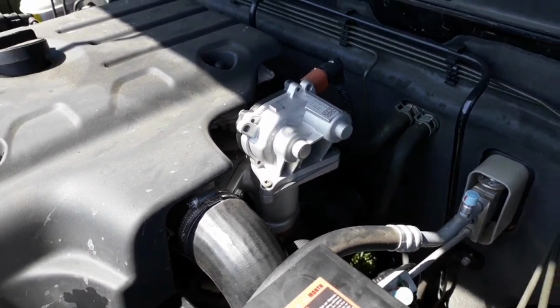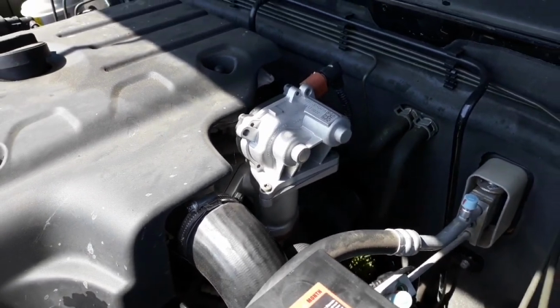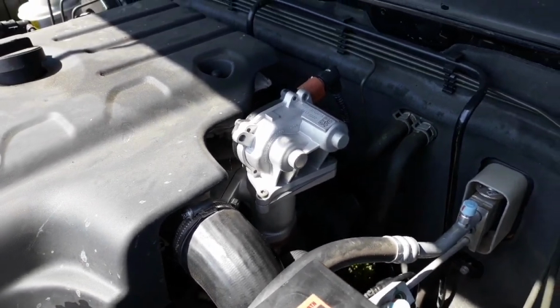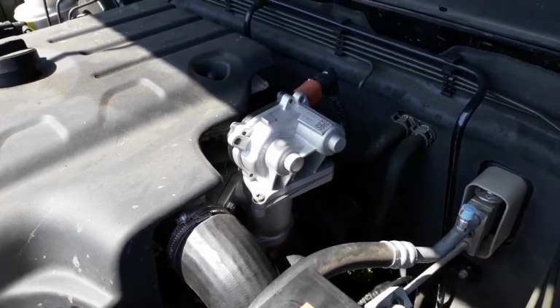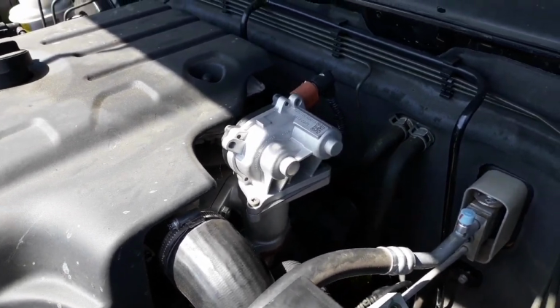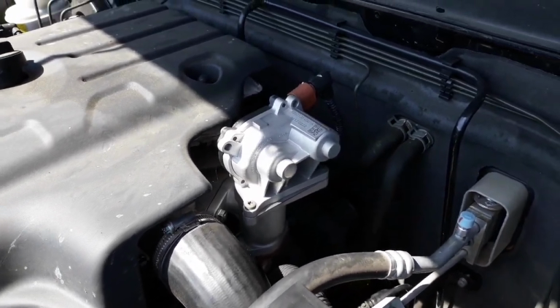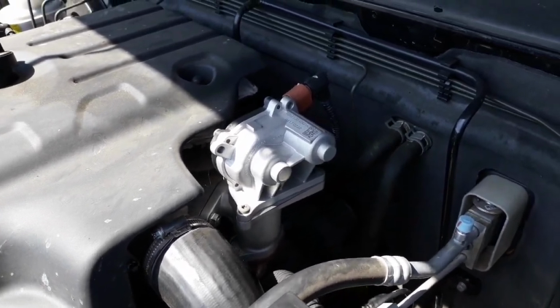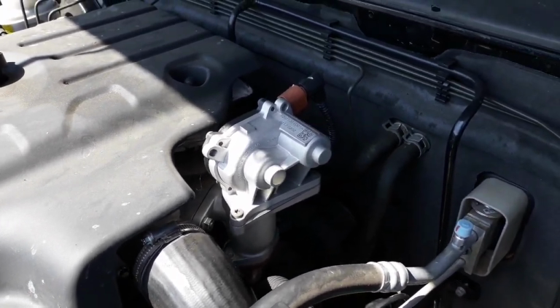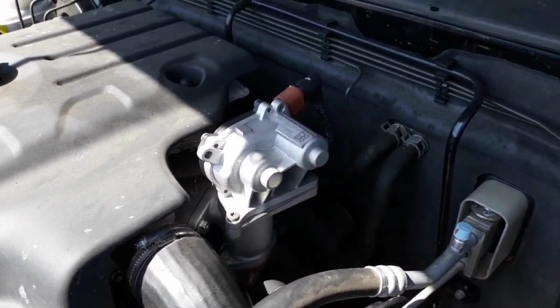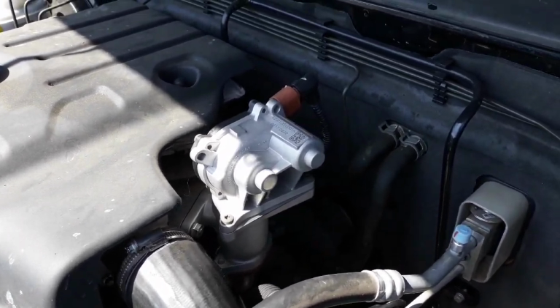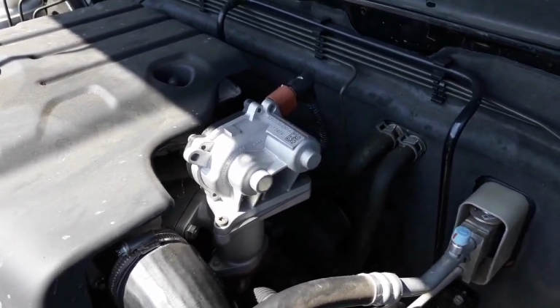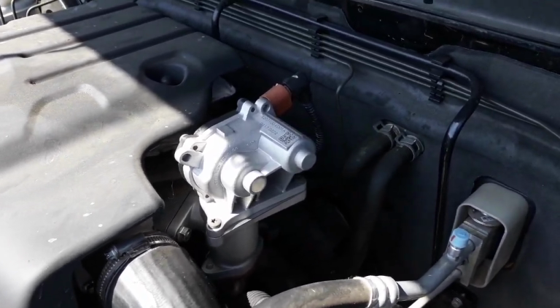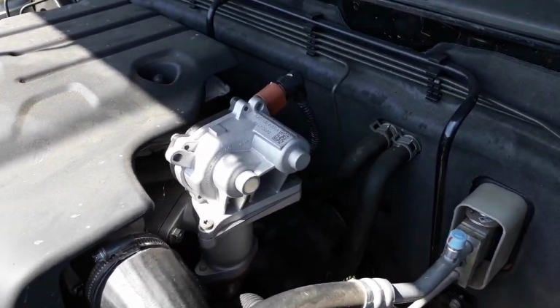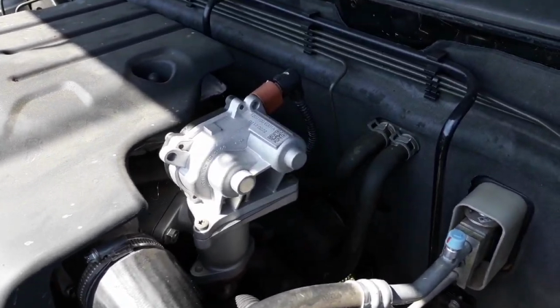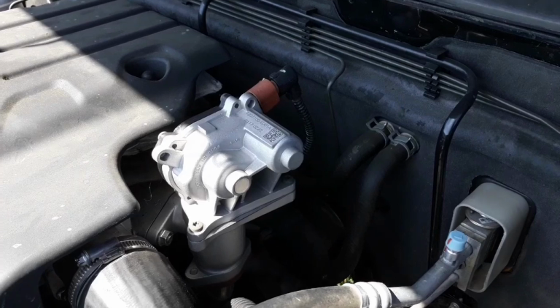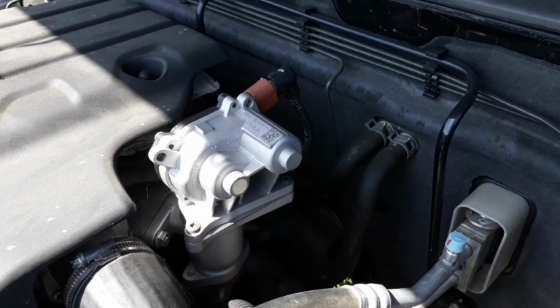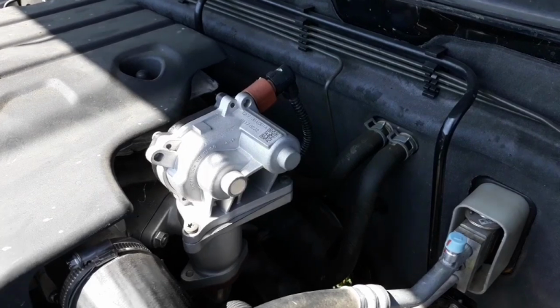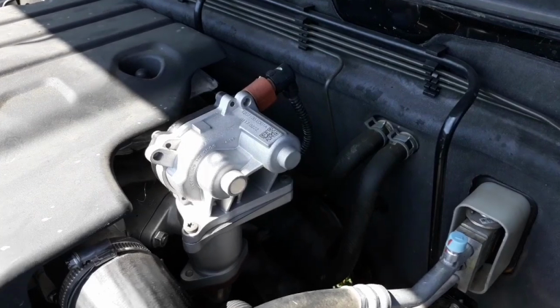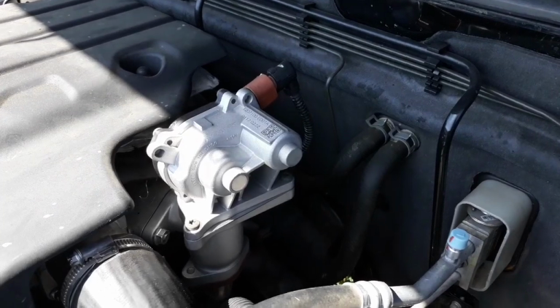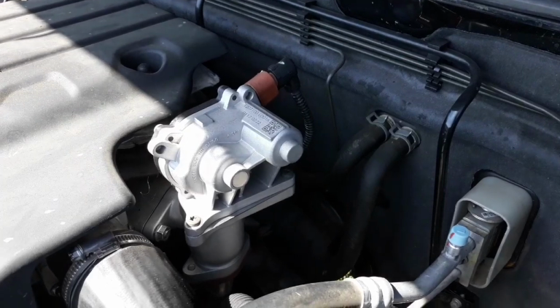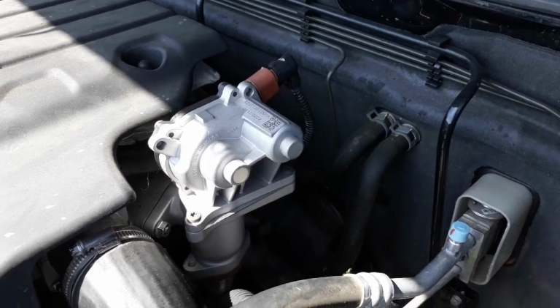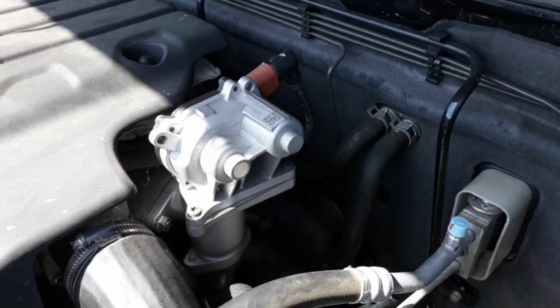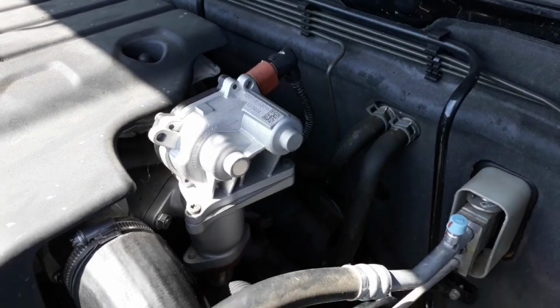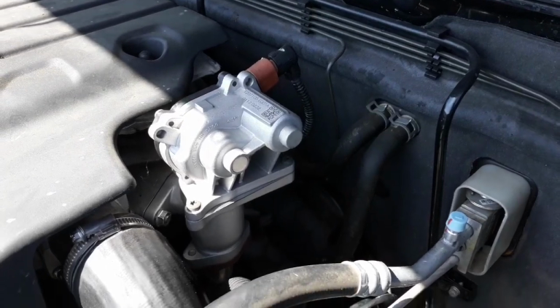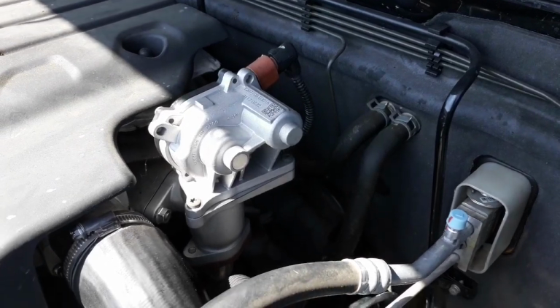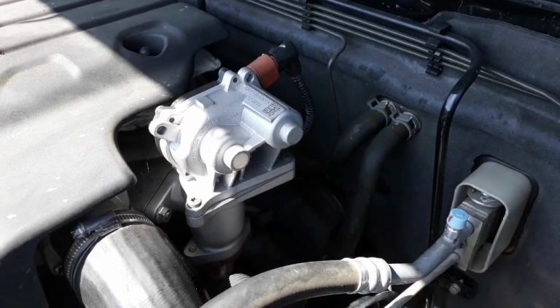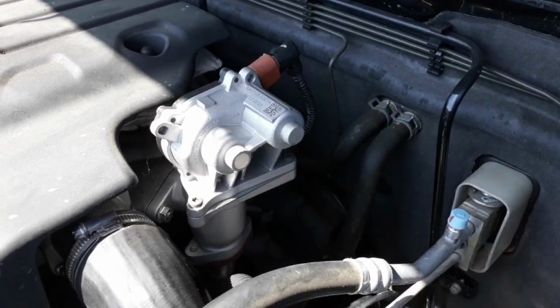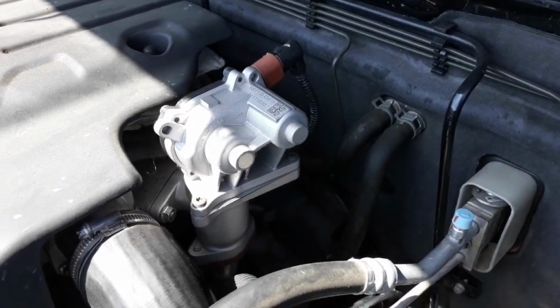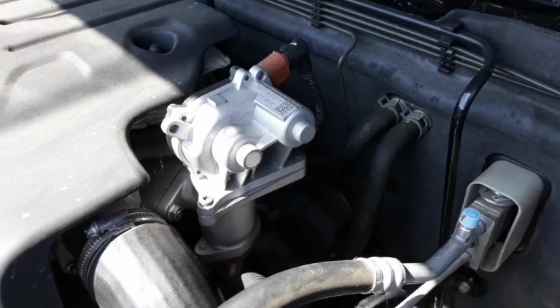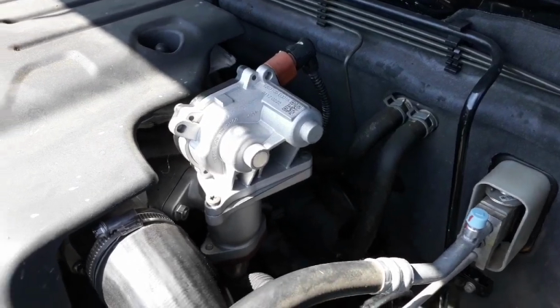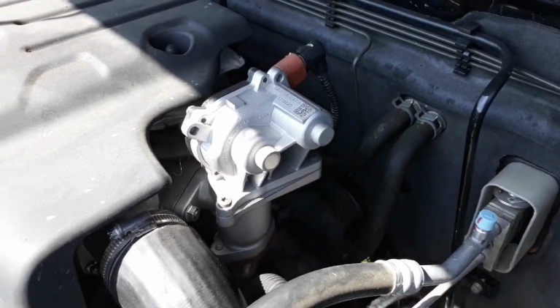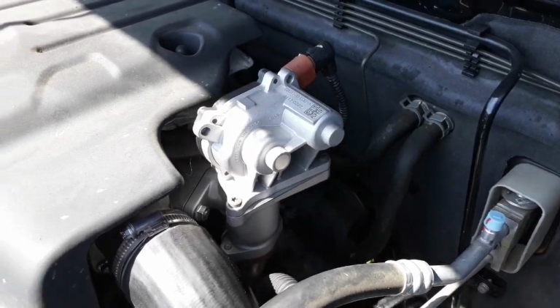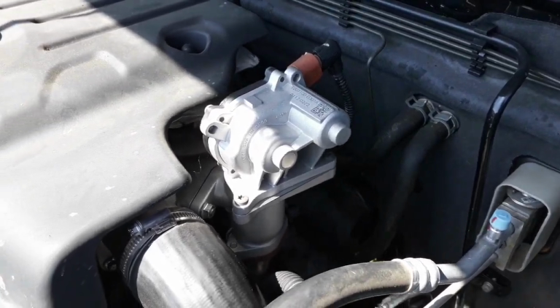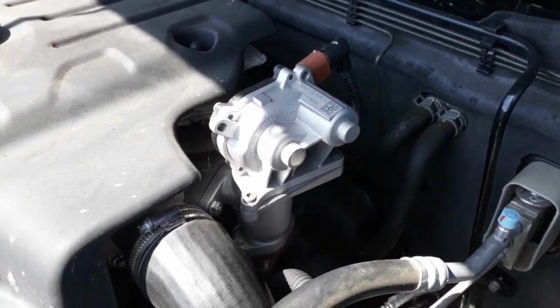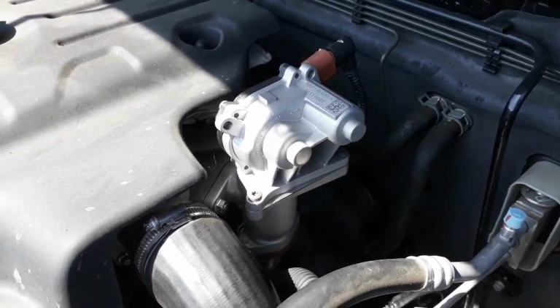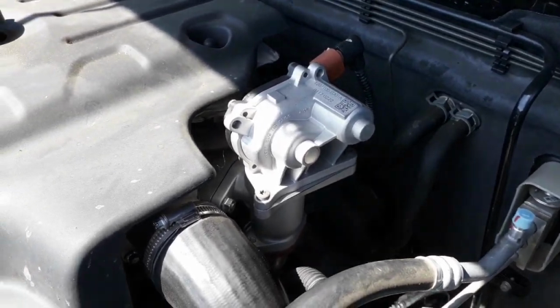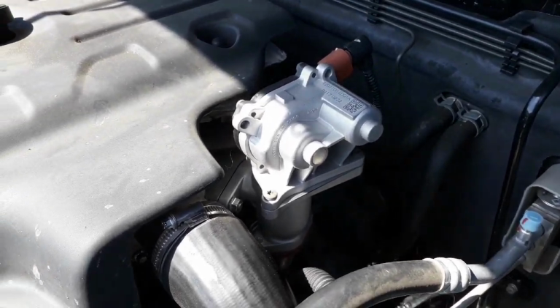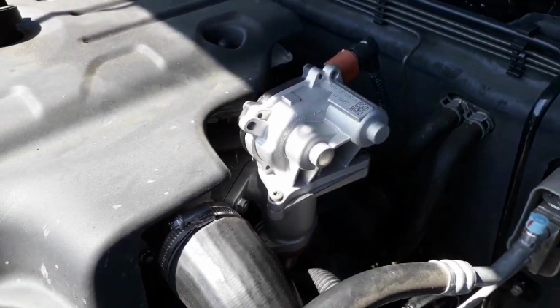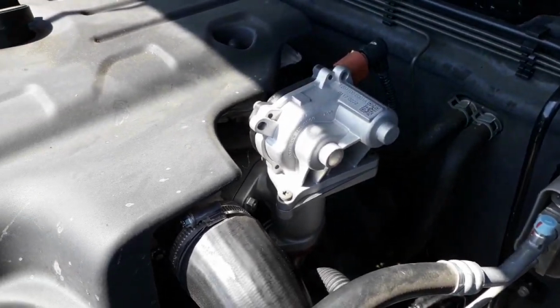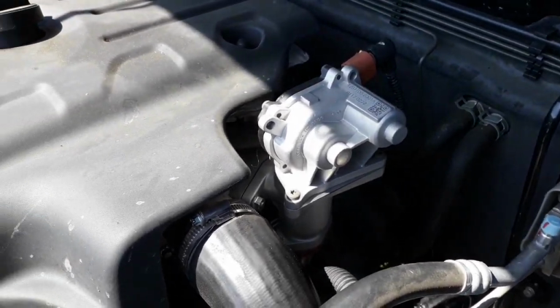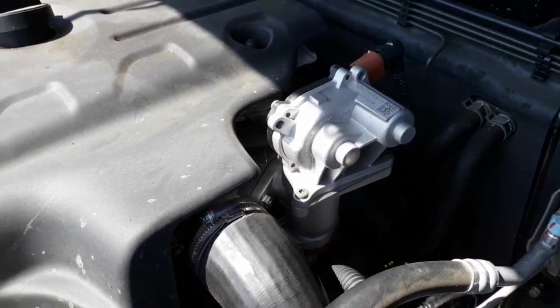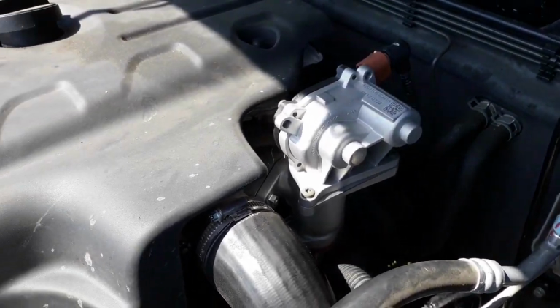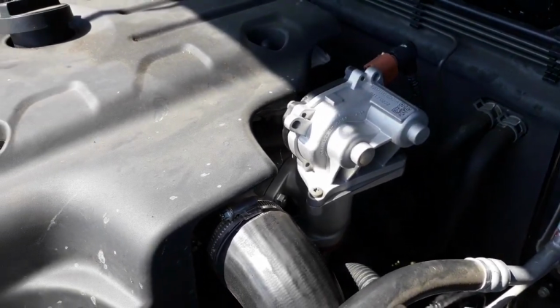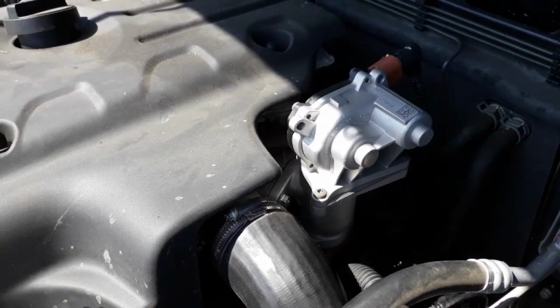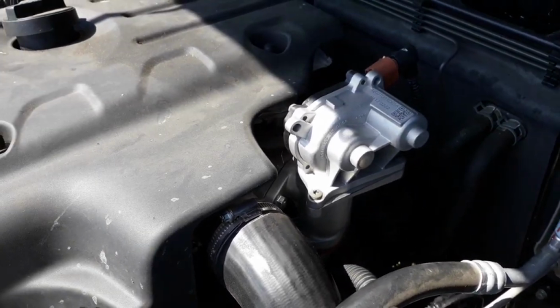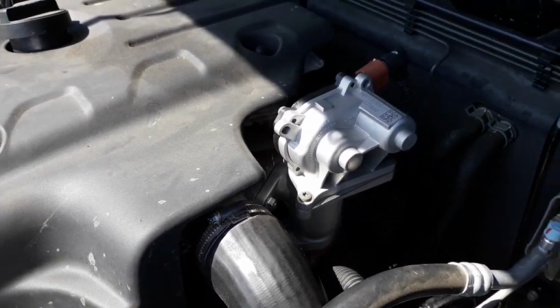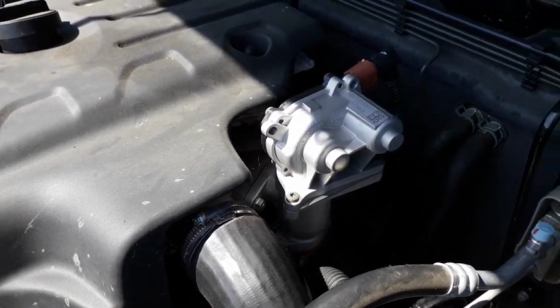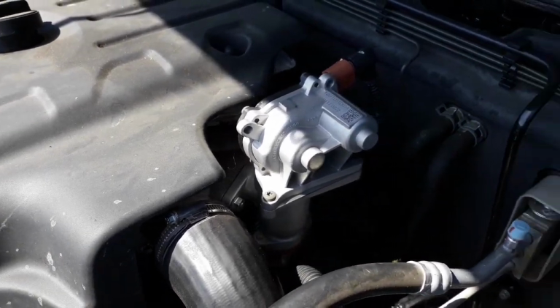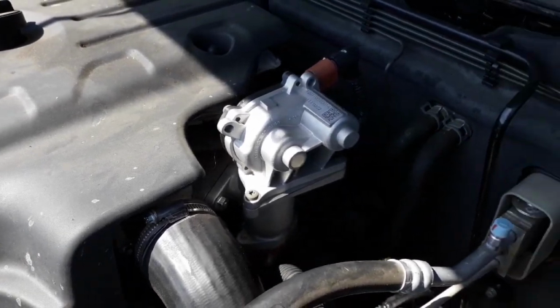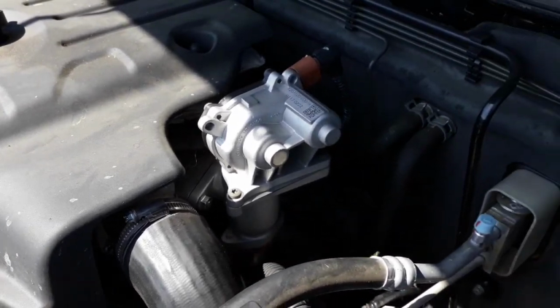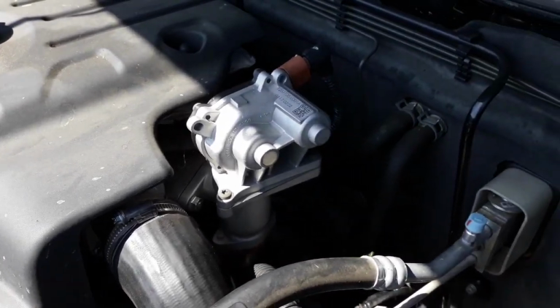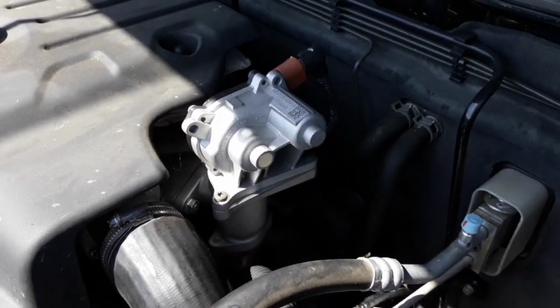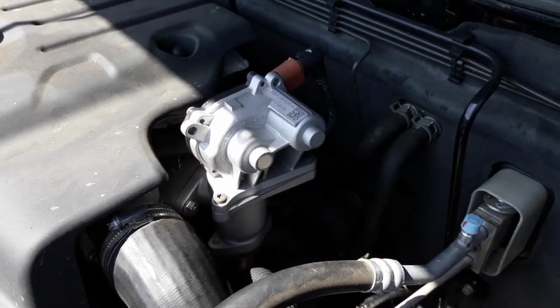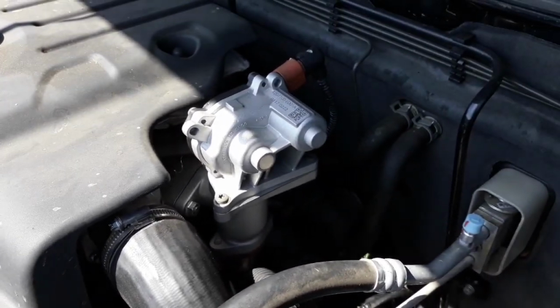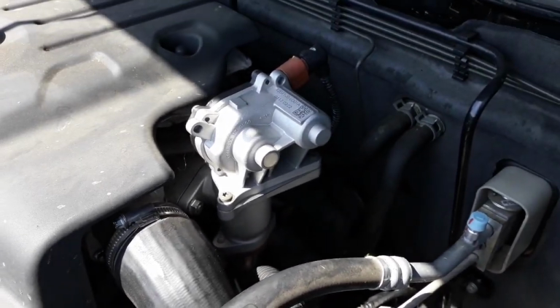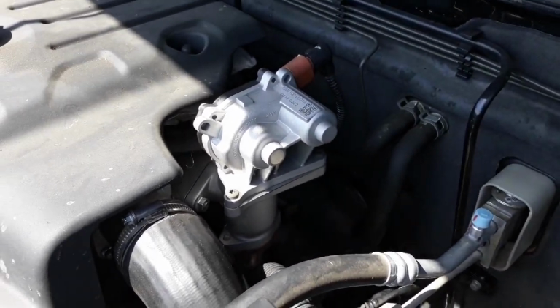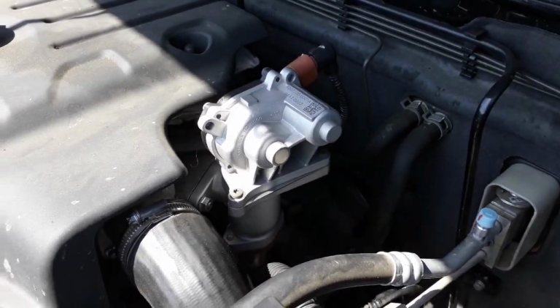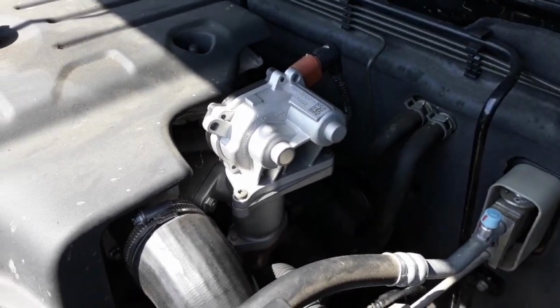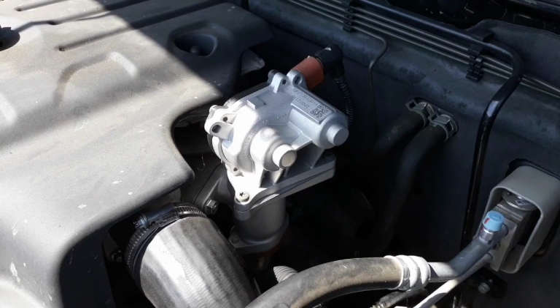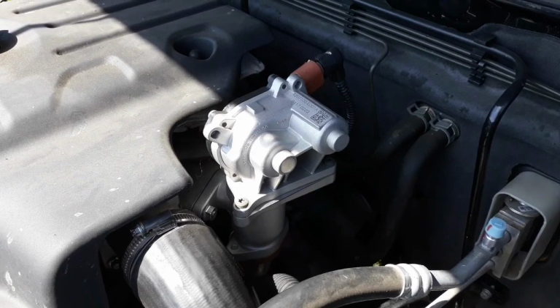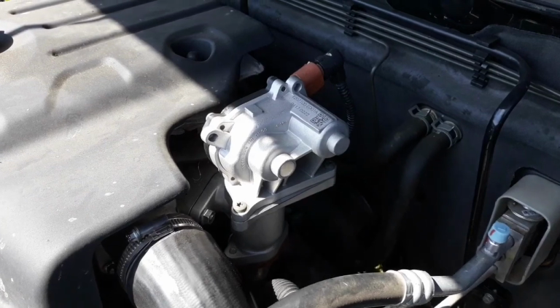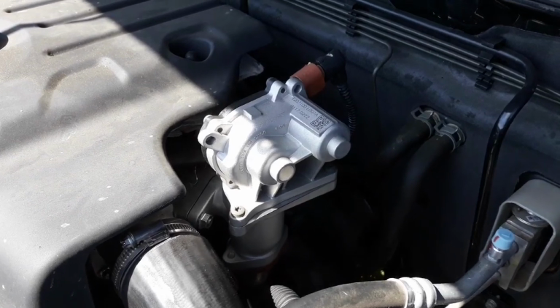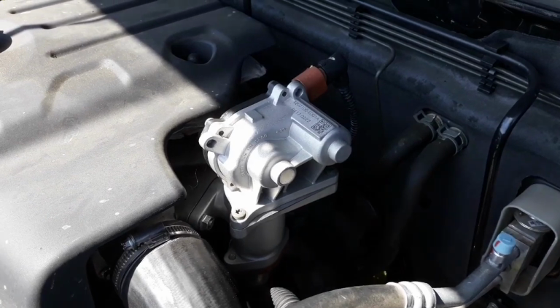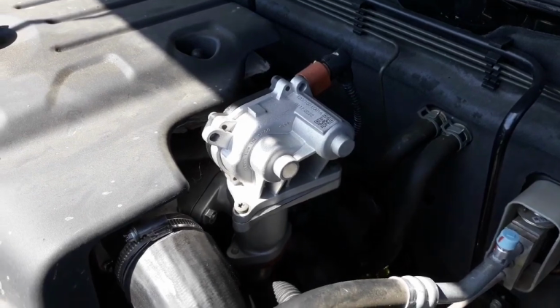One tricky thing is the fuel filter. There's two fuel filters. One of them is on the firewall, down and underneath the EGR module.